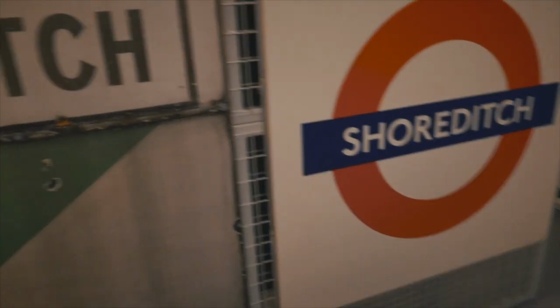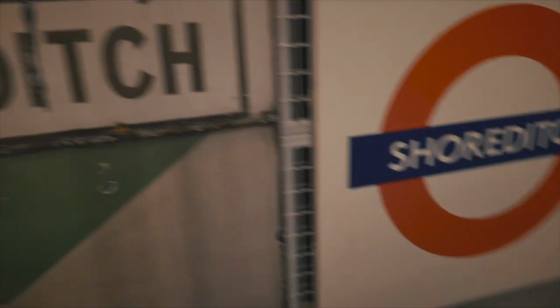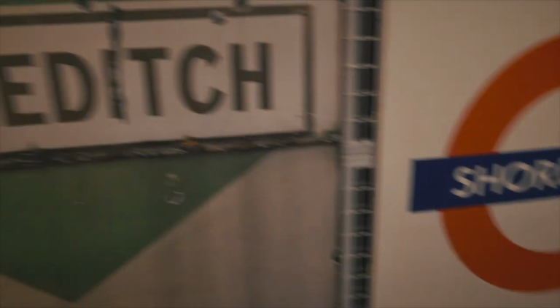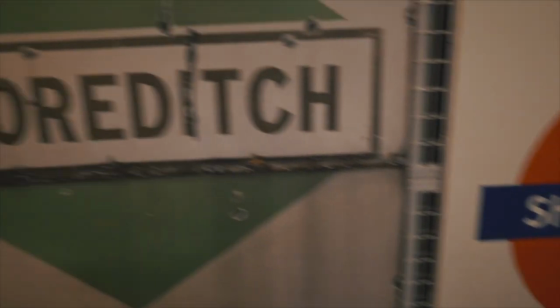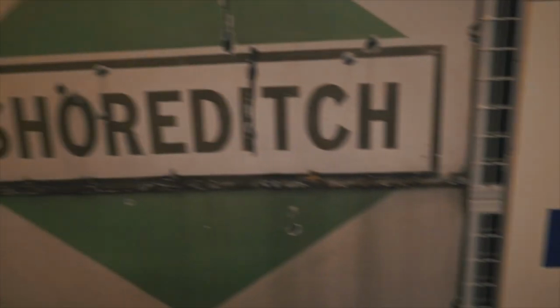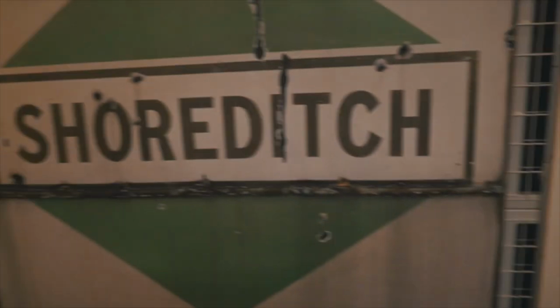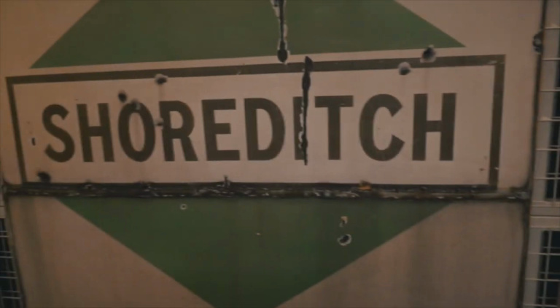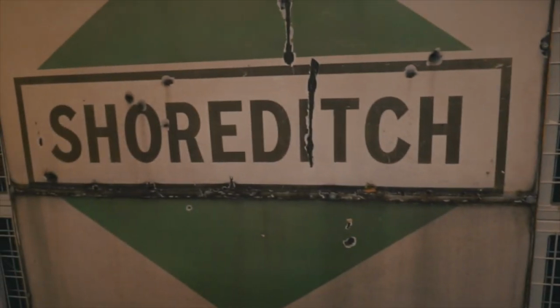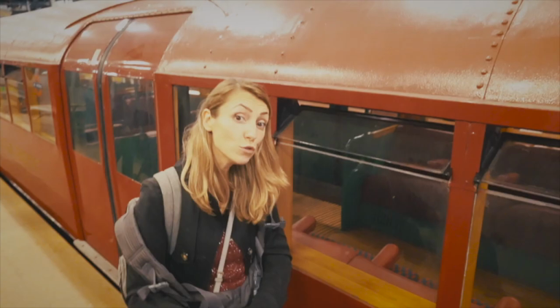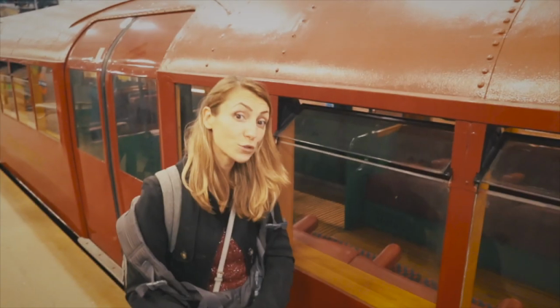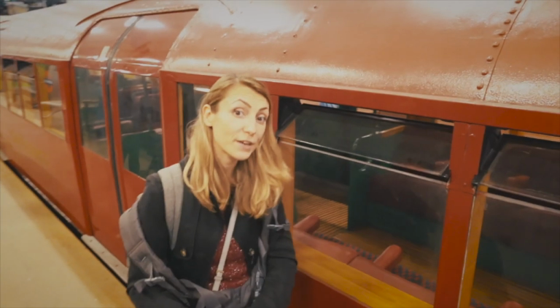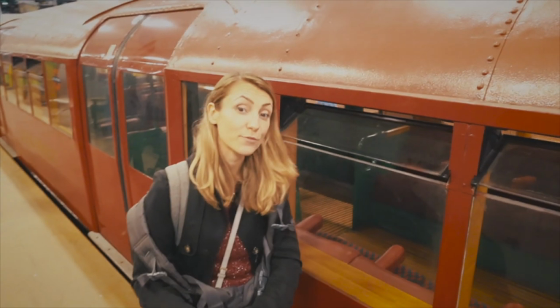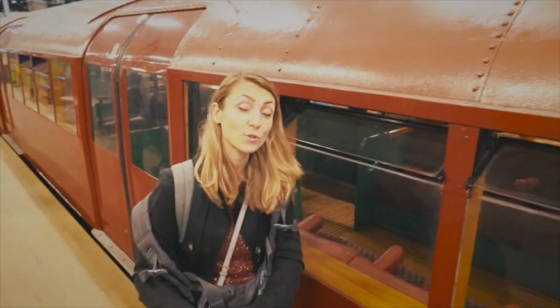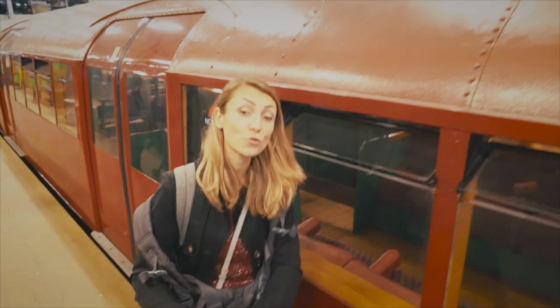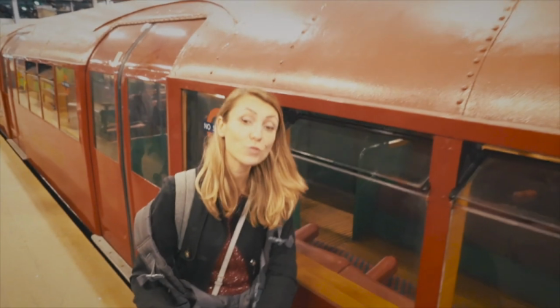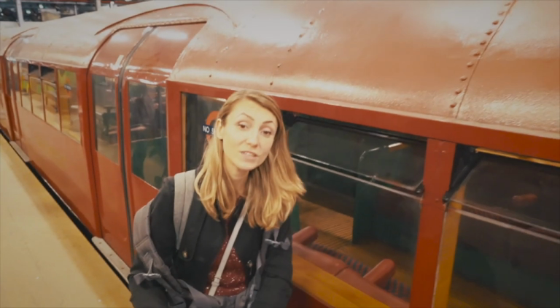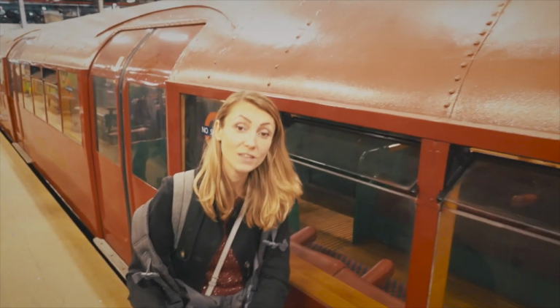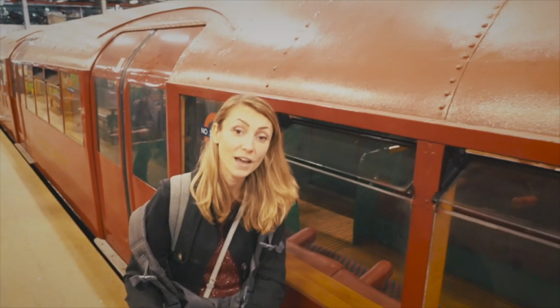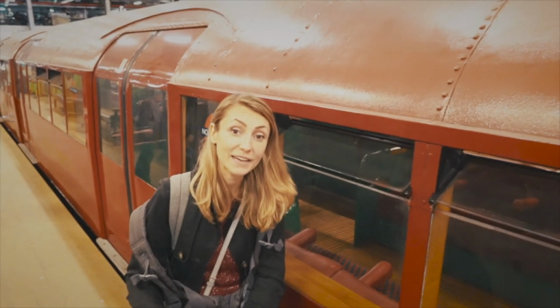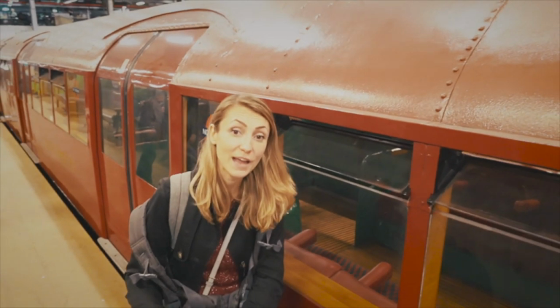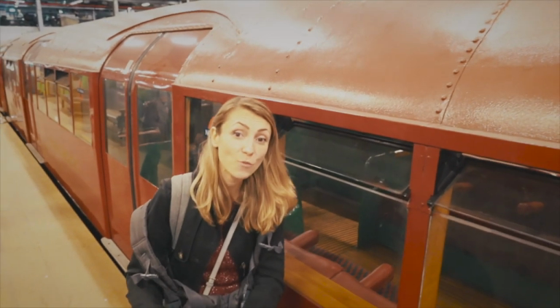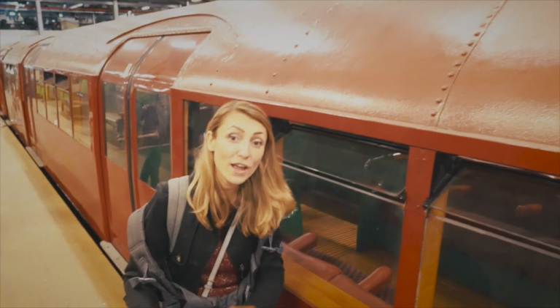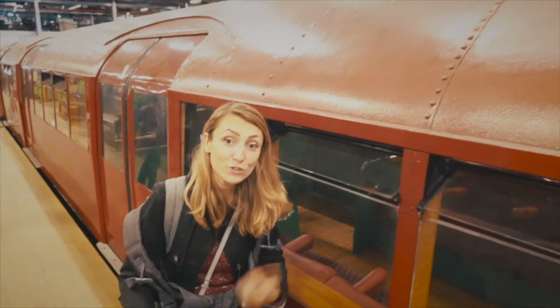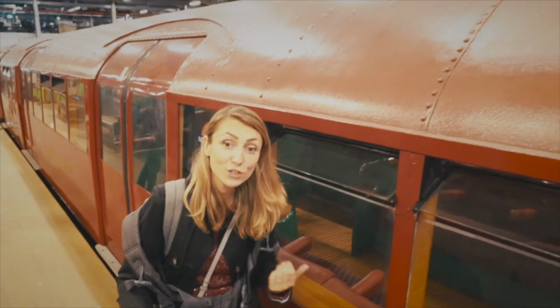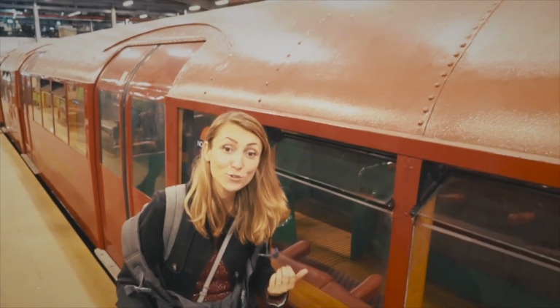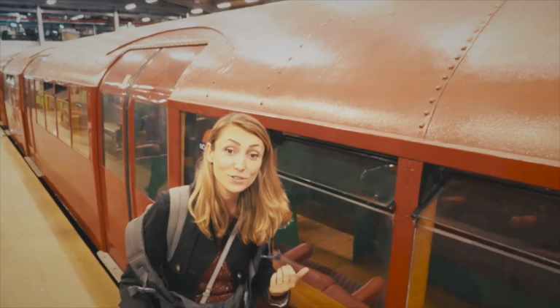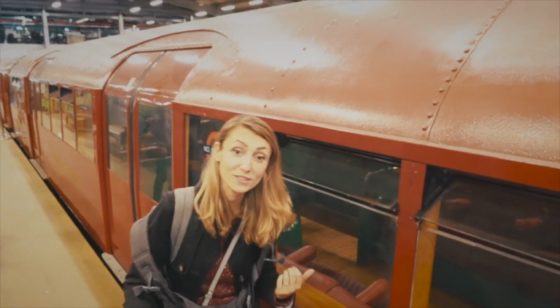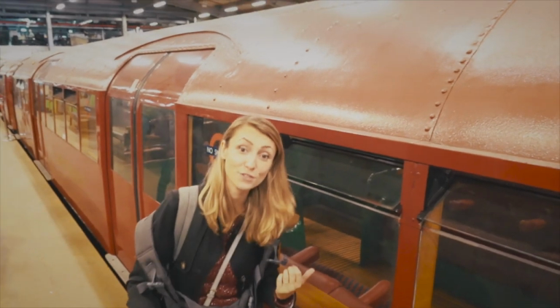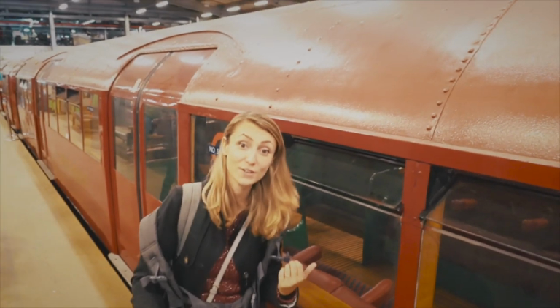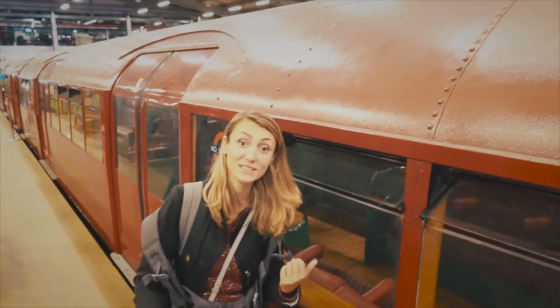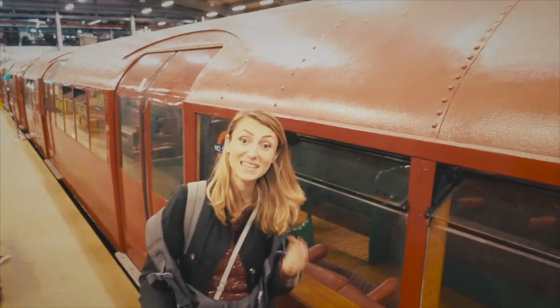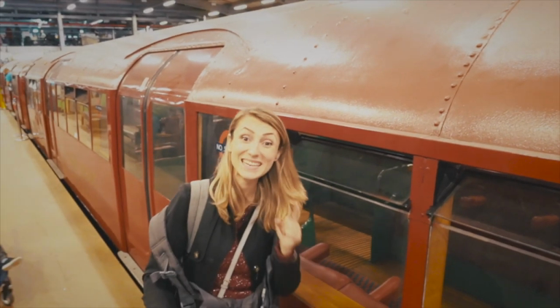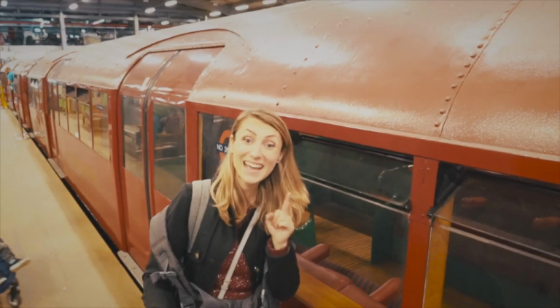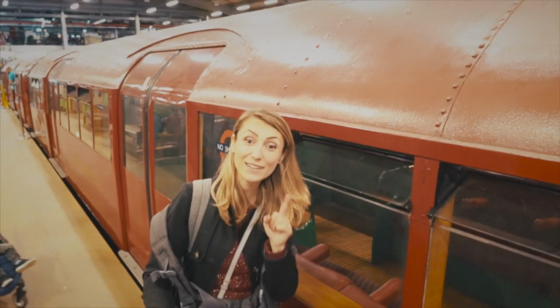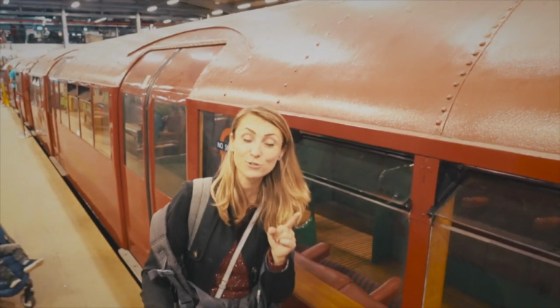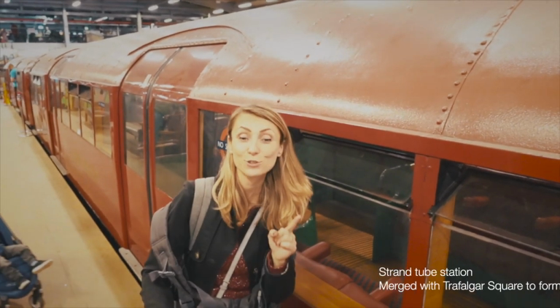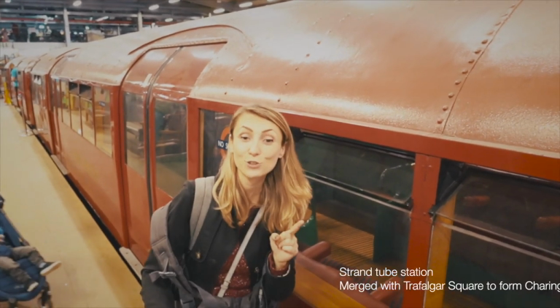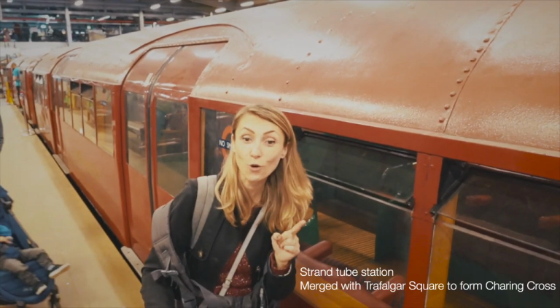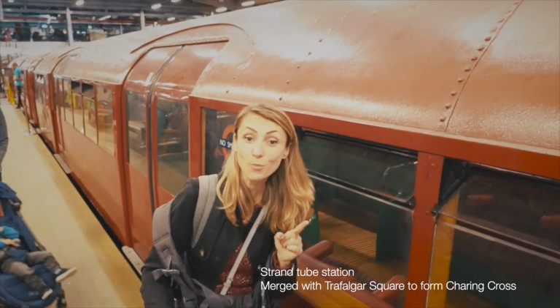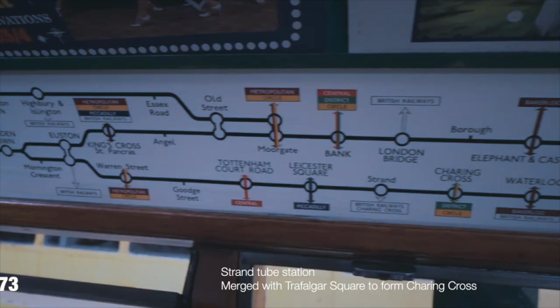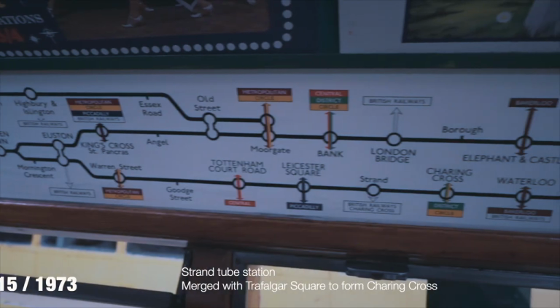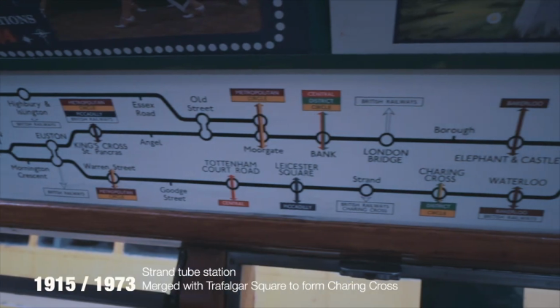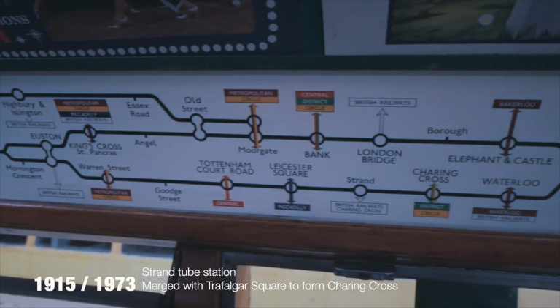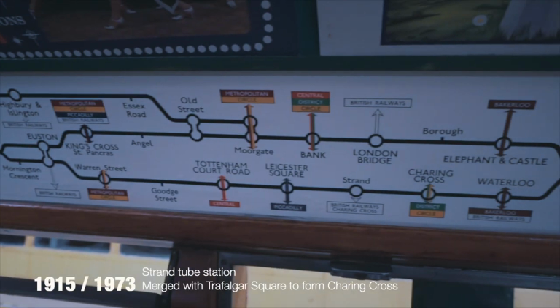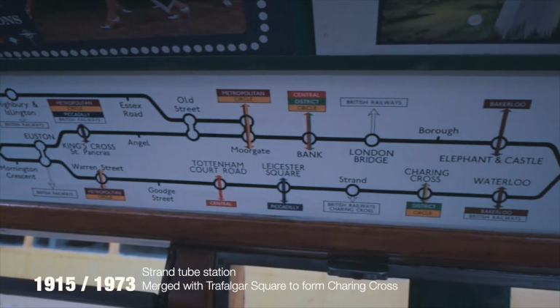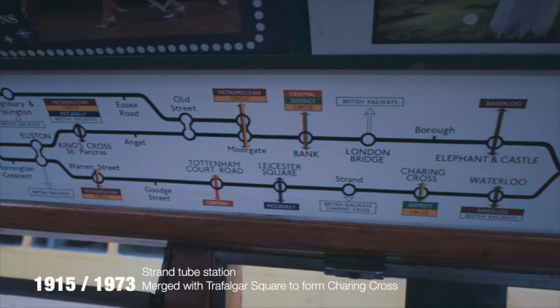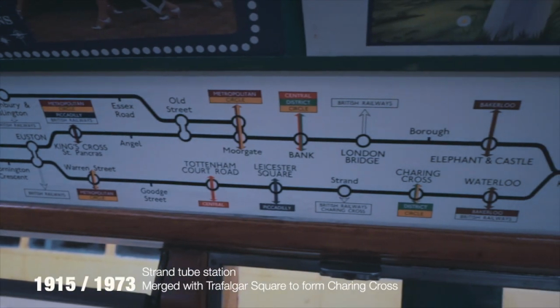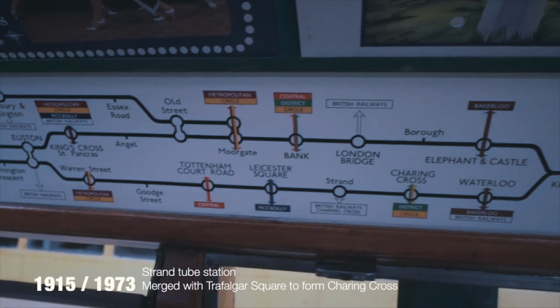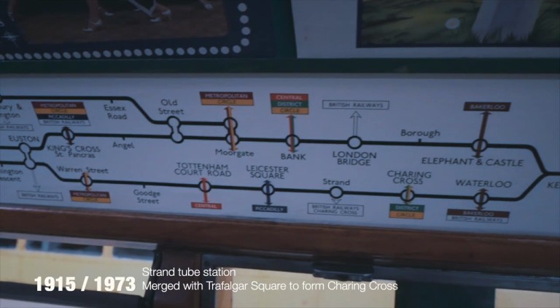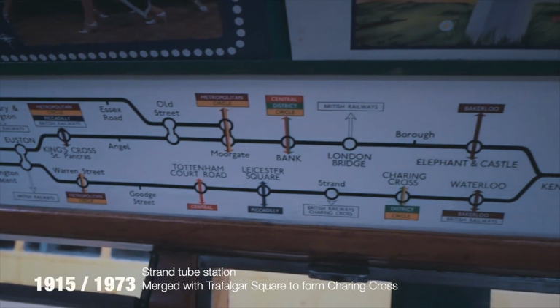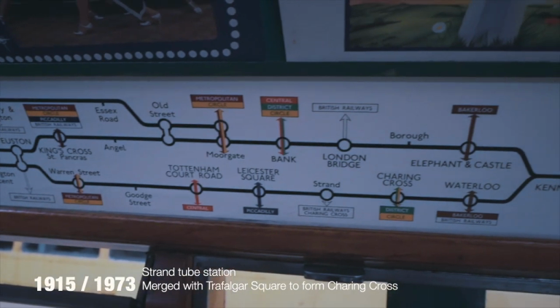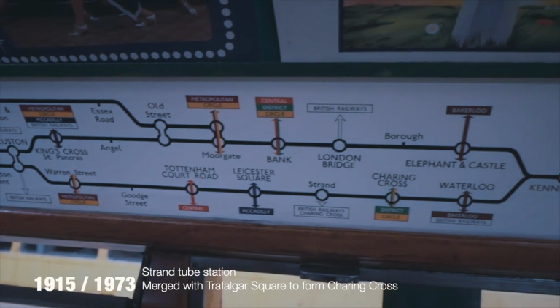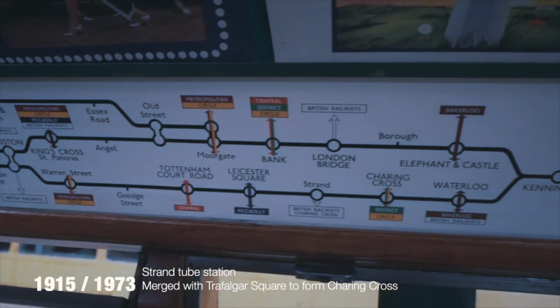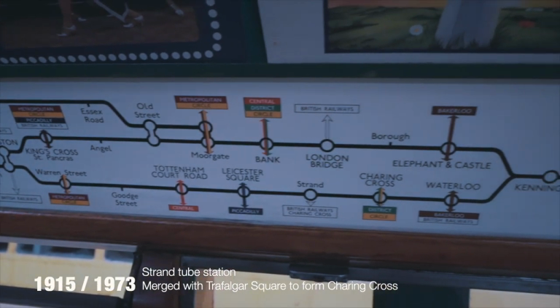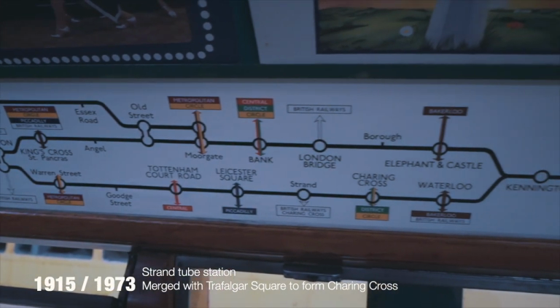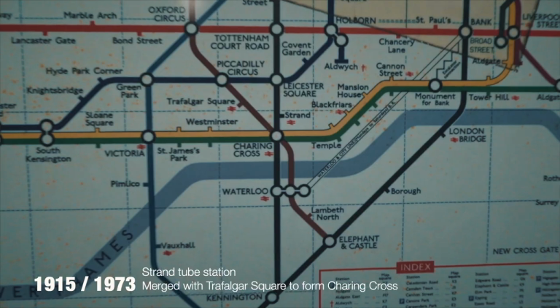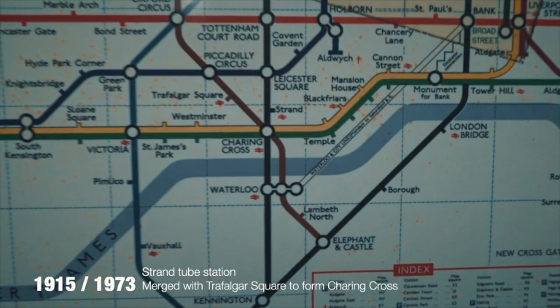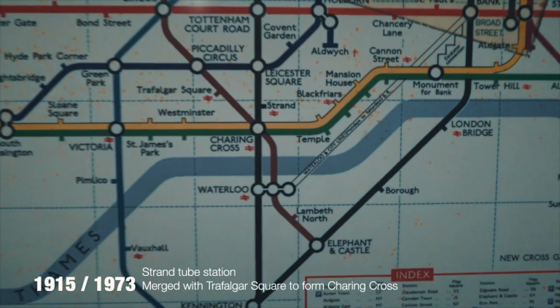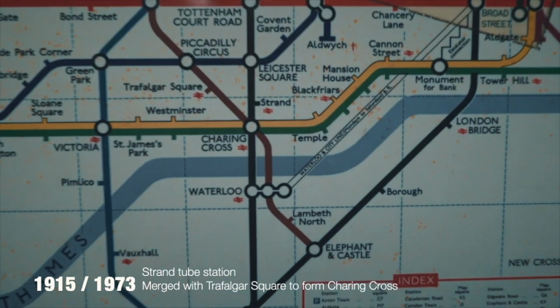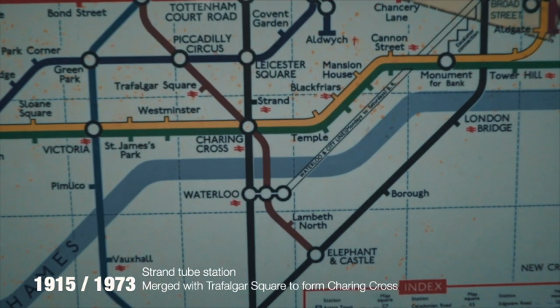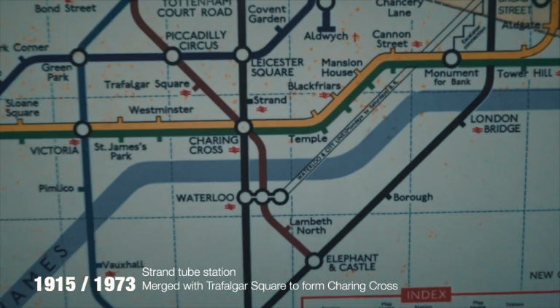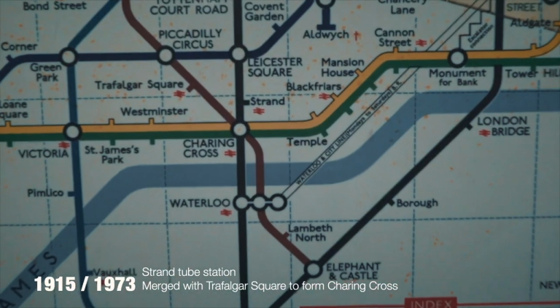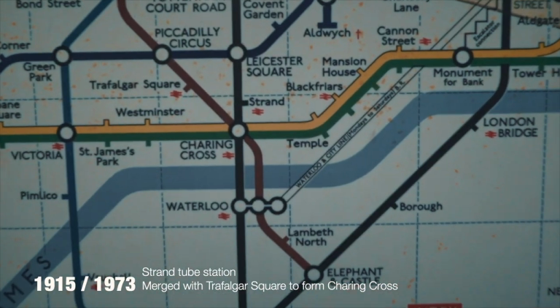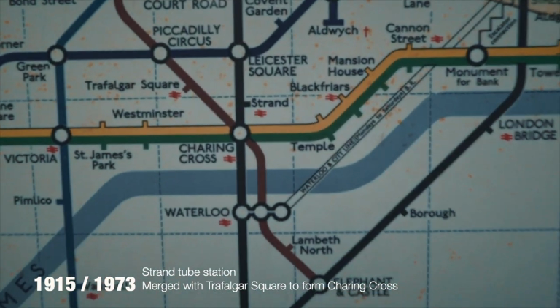This is an old train from the Northern Line and we actually noticed that there is an extra stop, which was the Strand, but it doesn't exist anymore today.